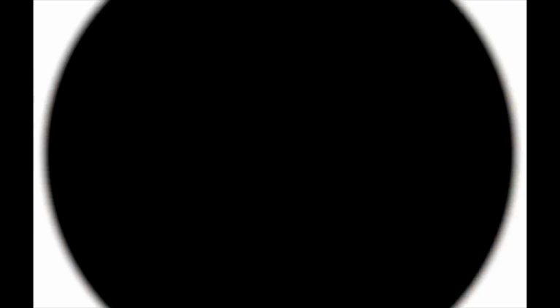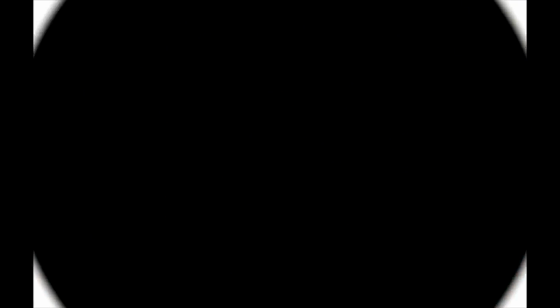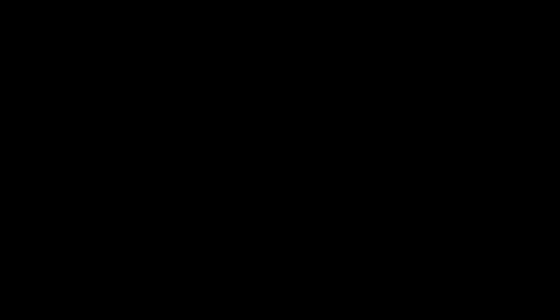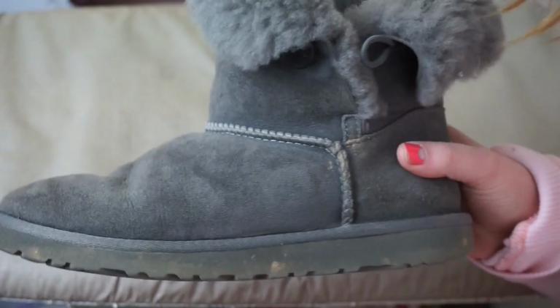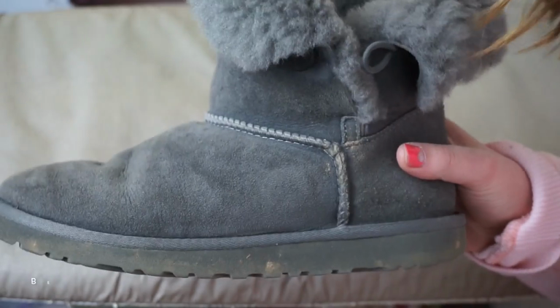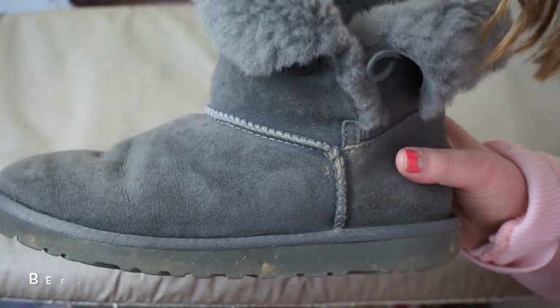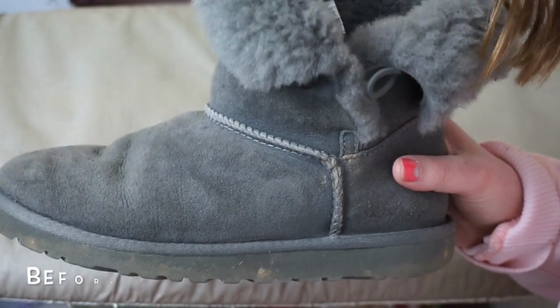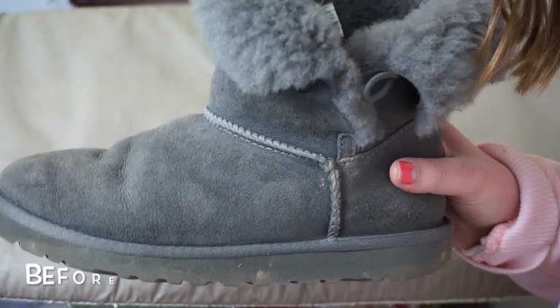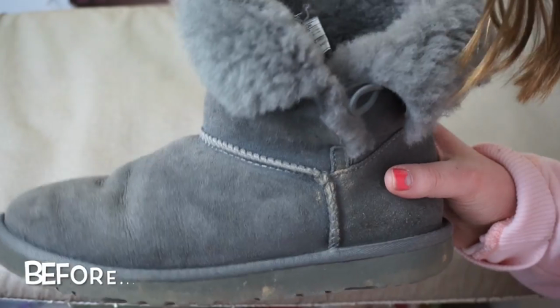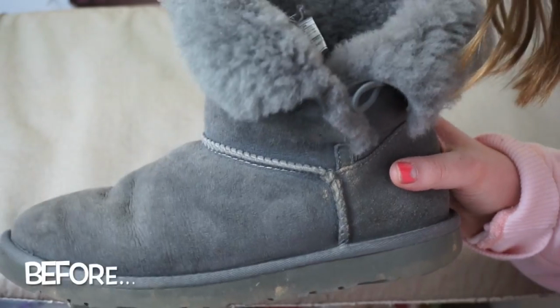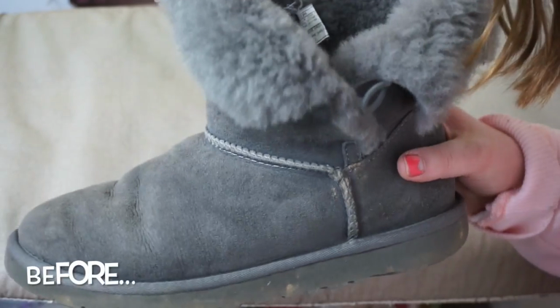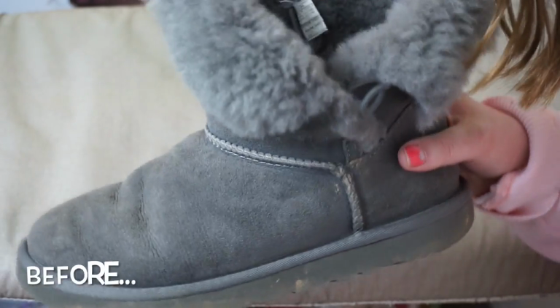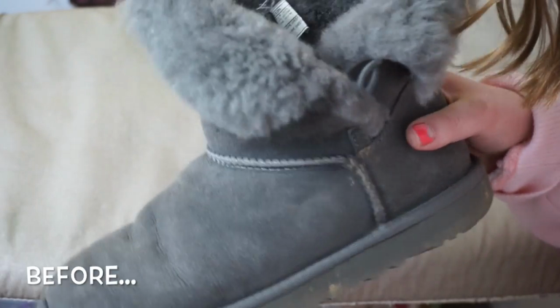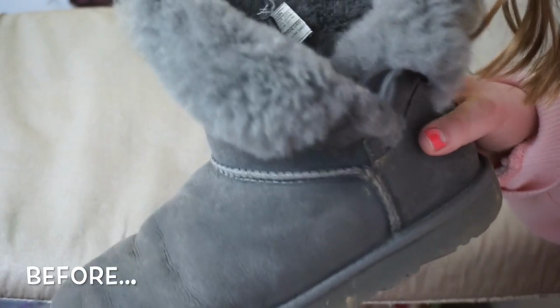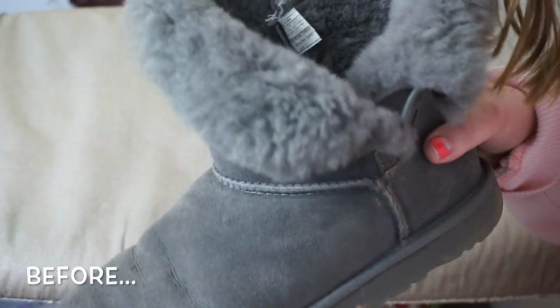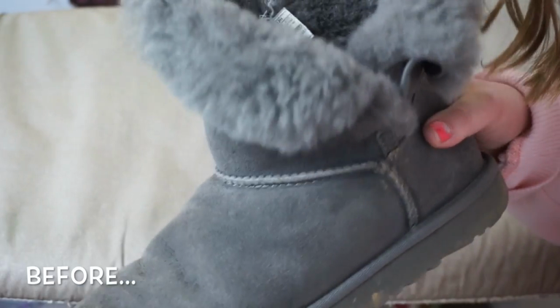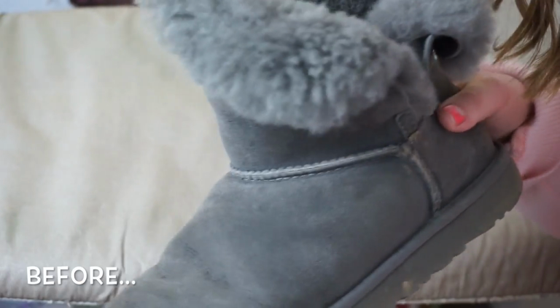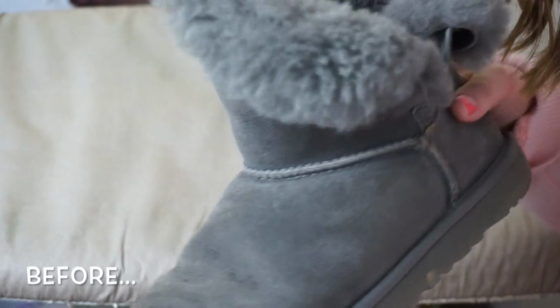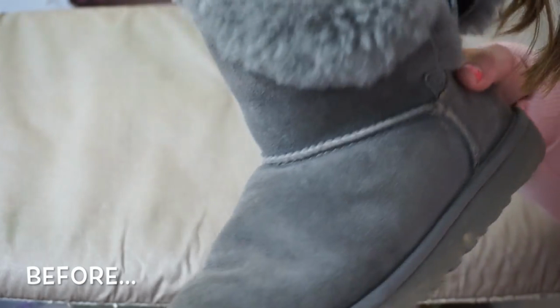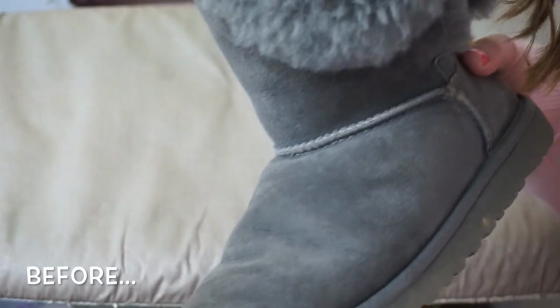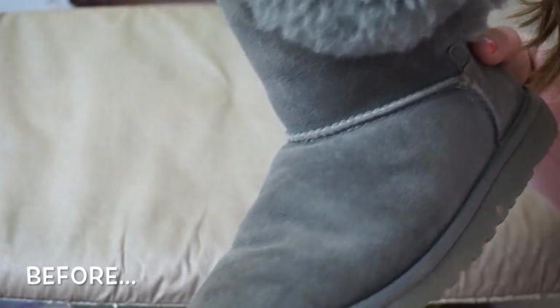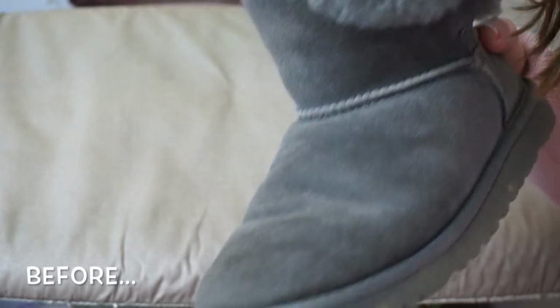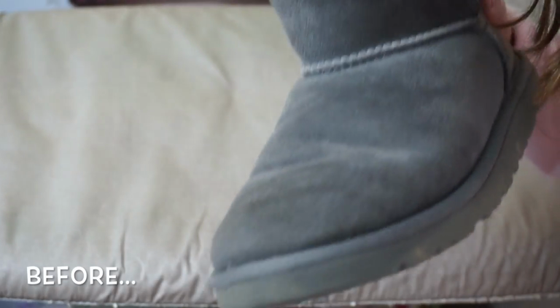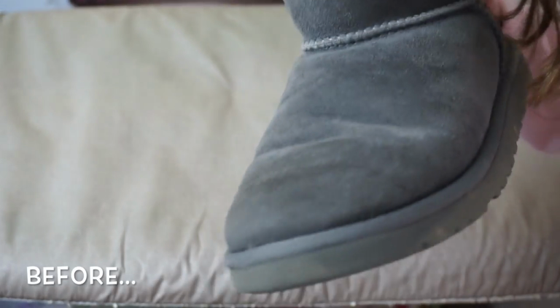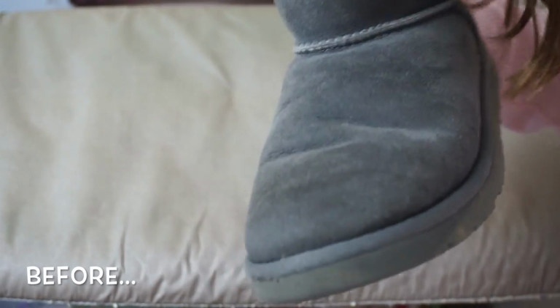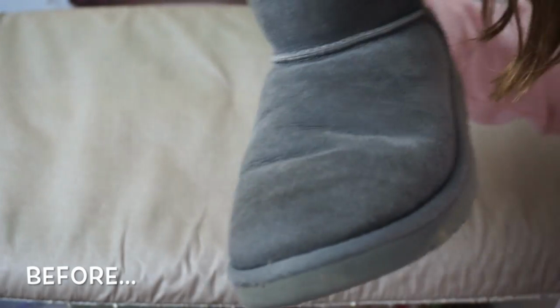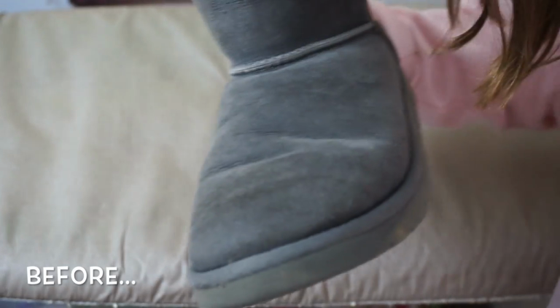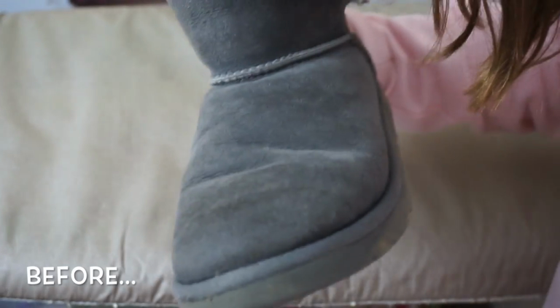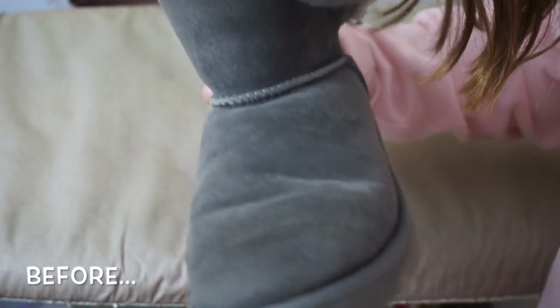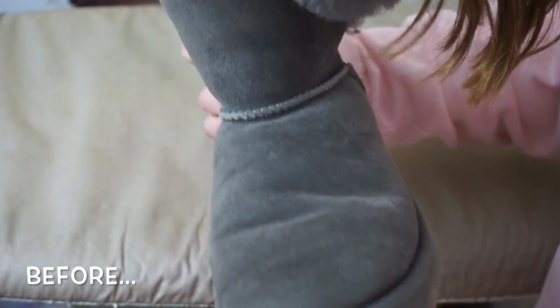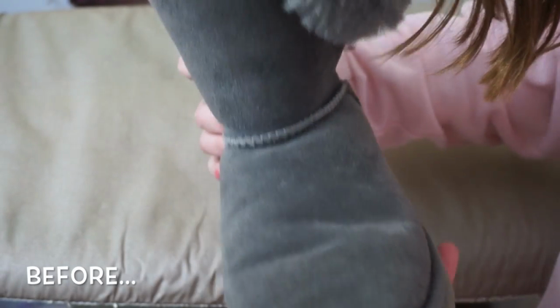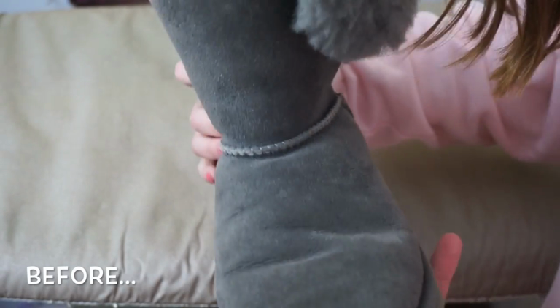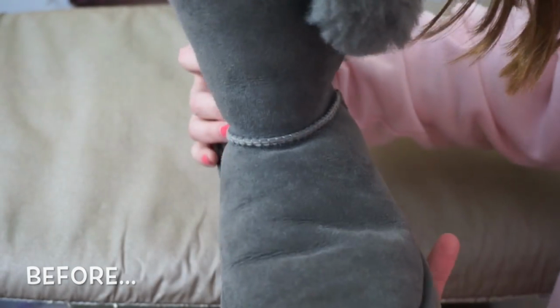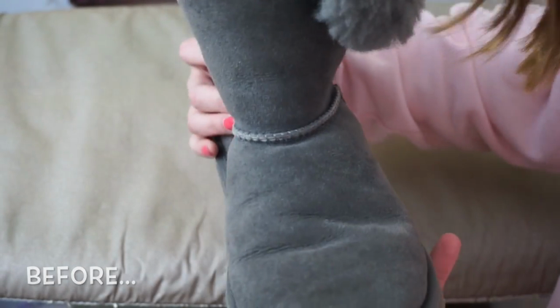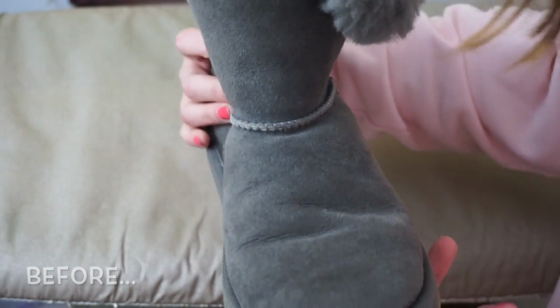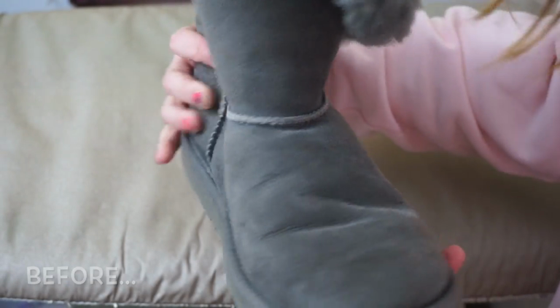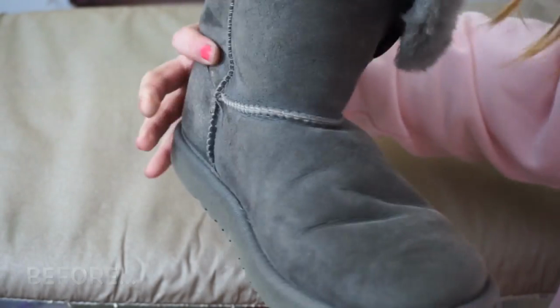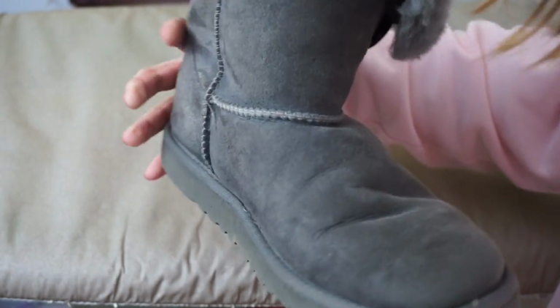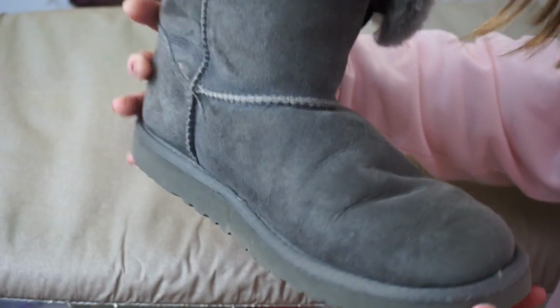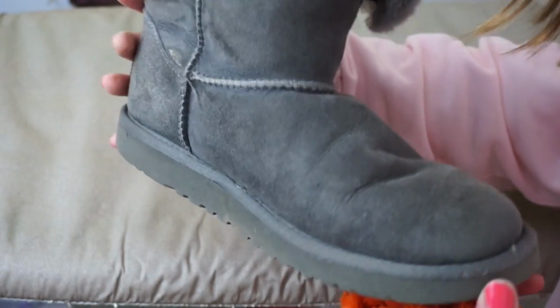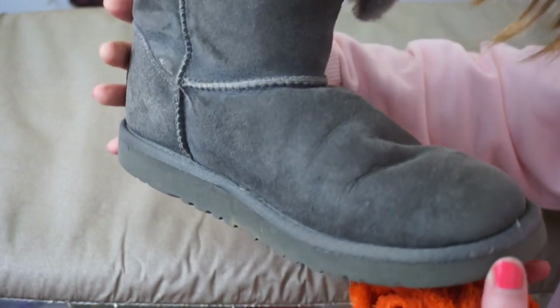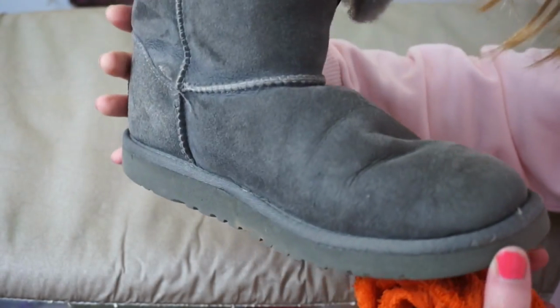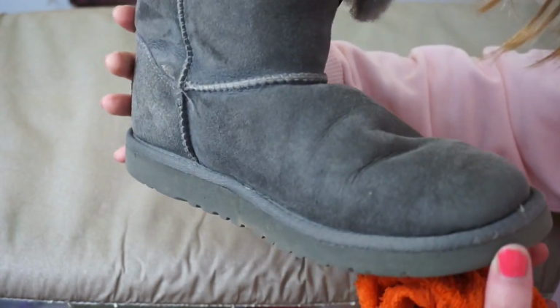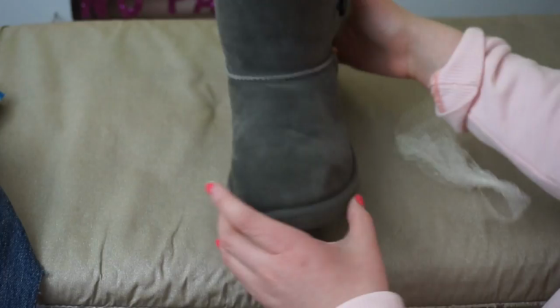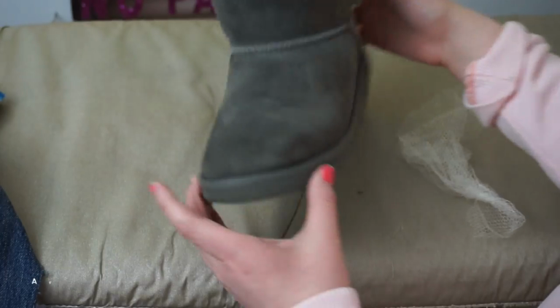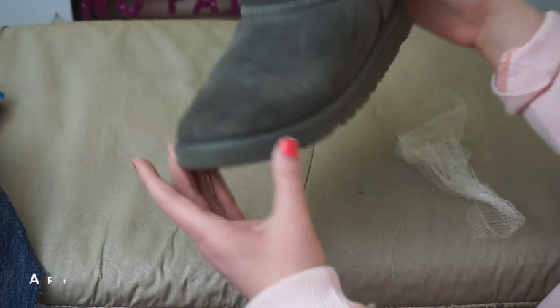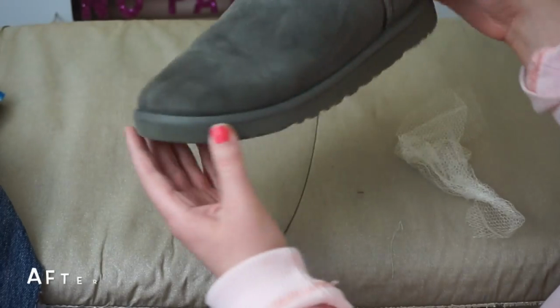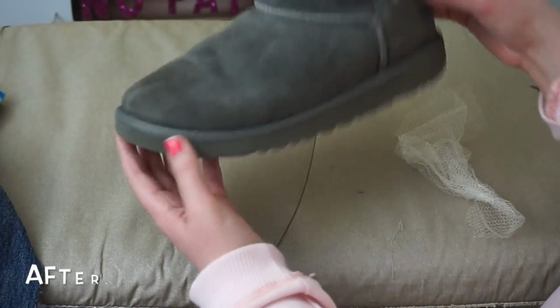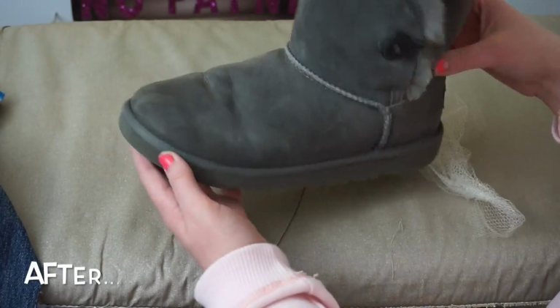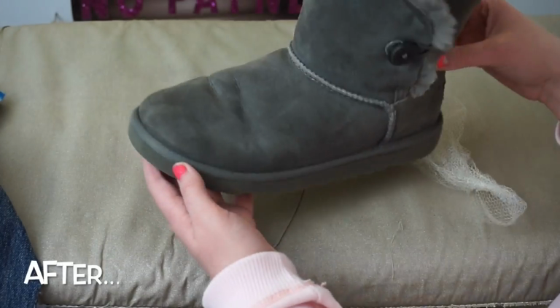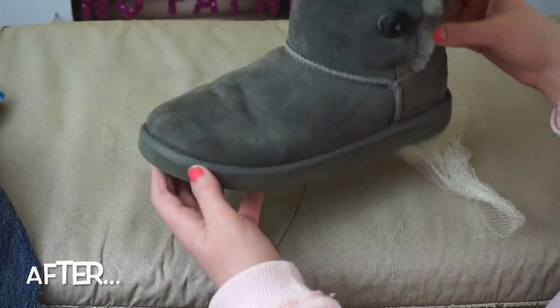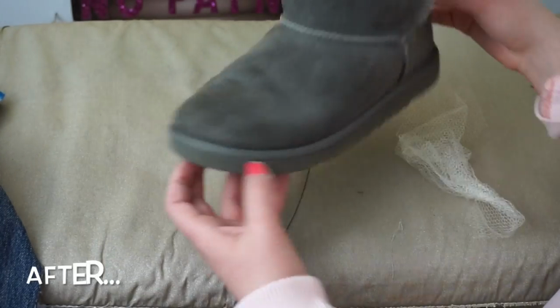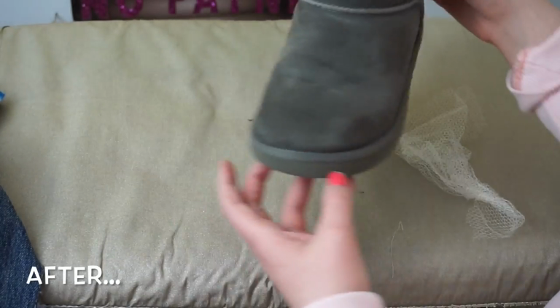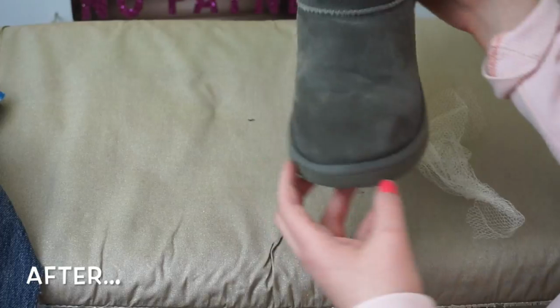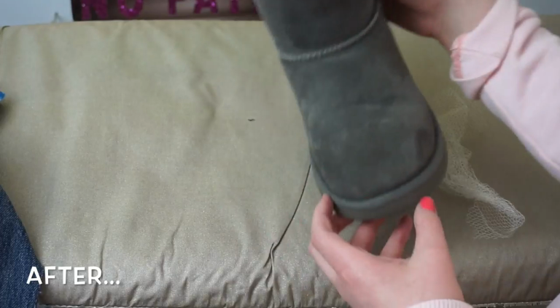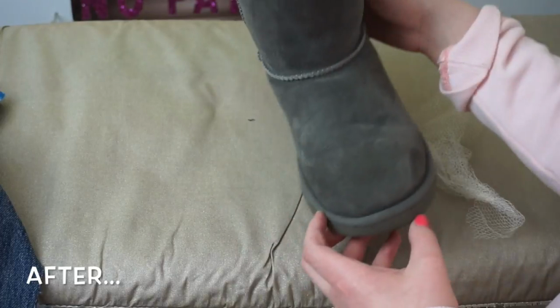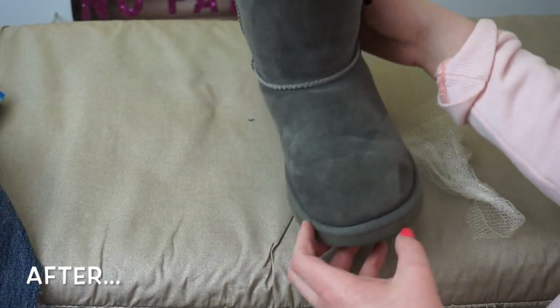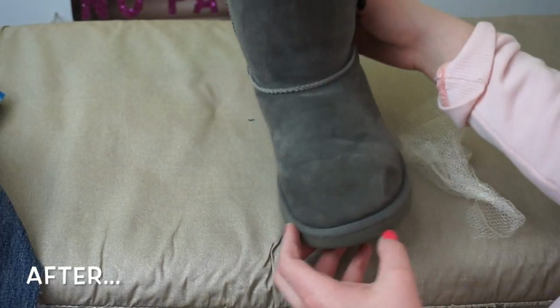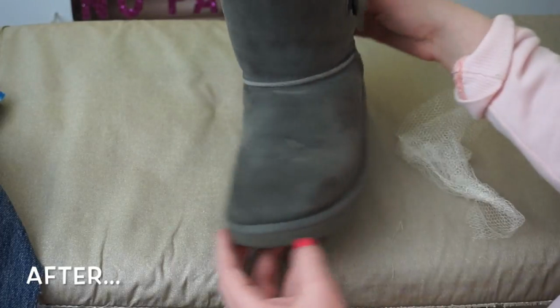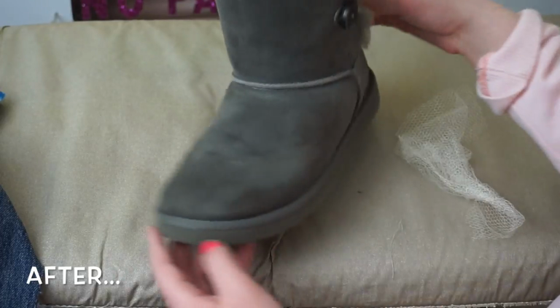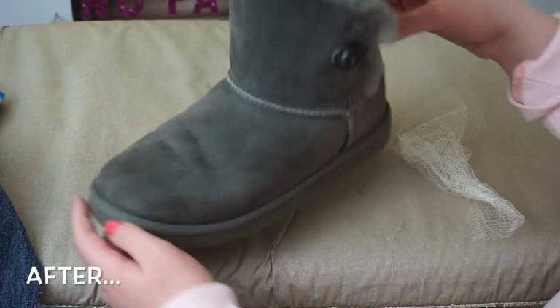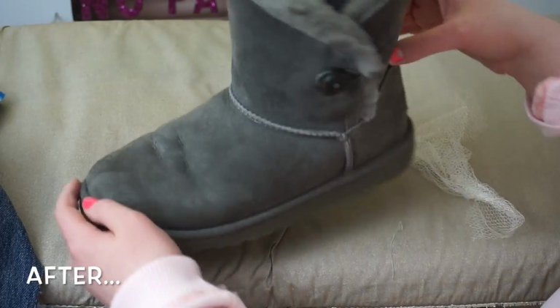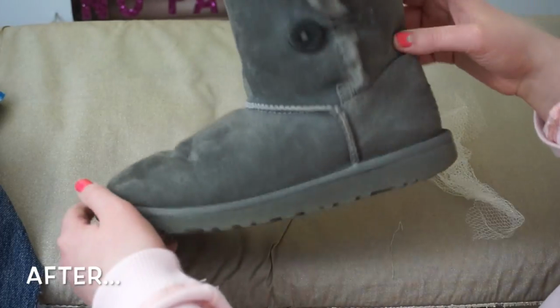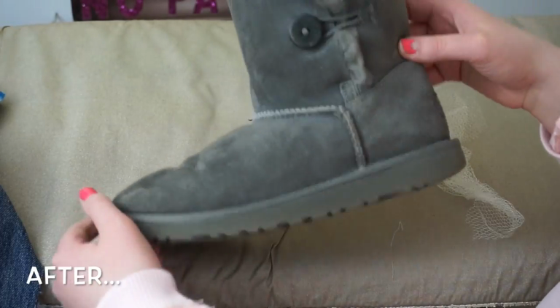Hey guys, so today's video is going to be a tutorial on how to revamp your old Uggs and make them look like new again.